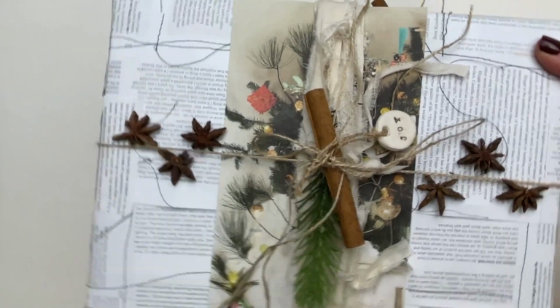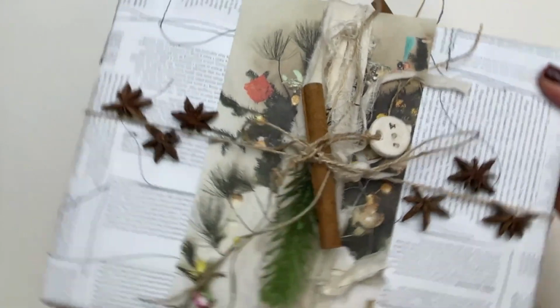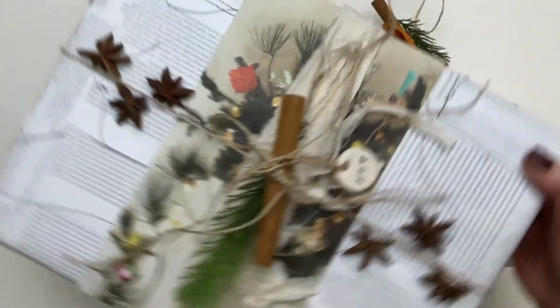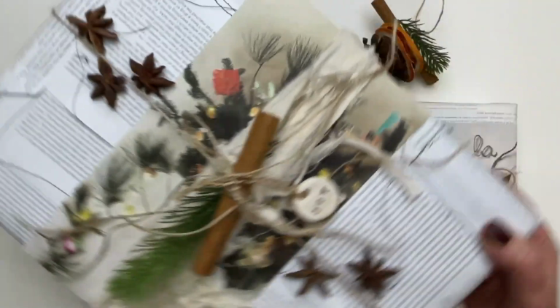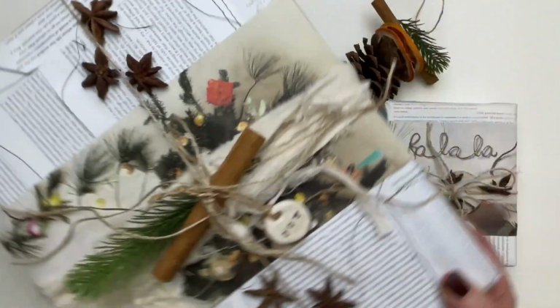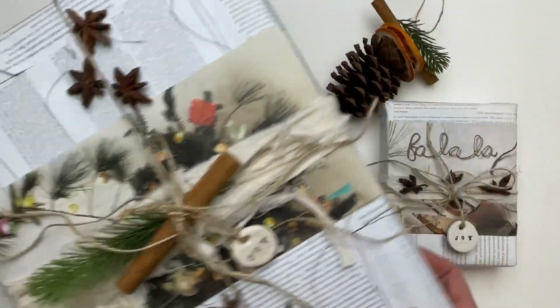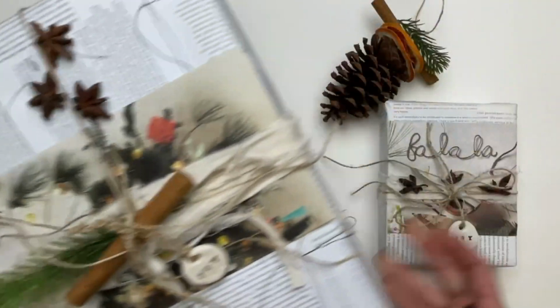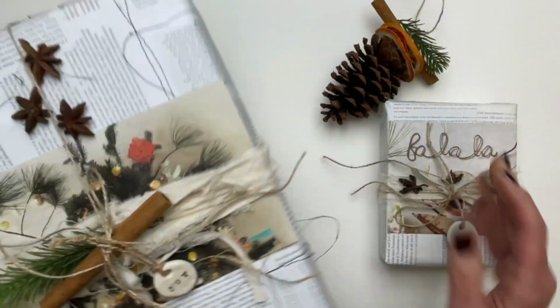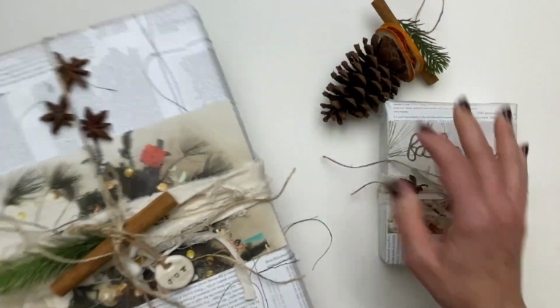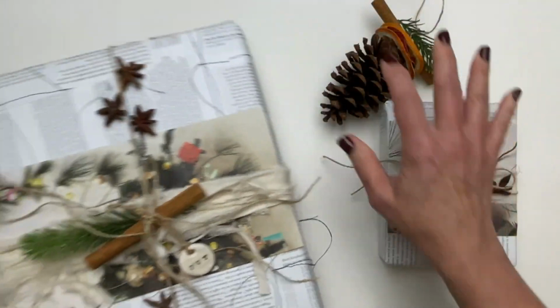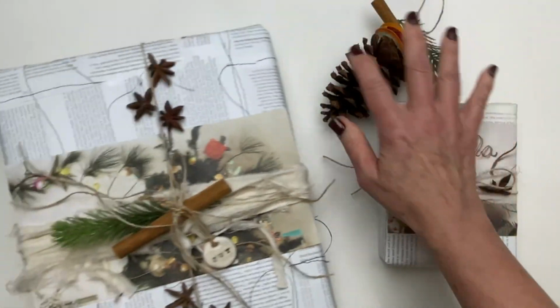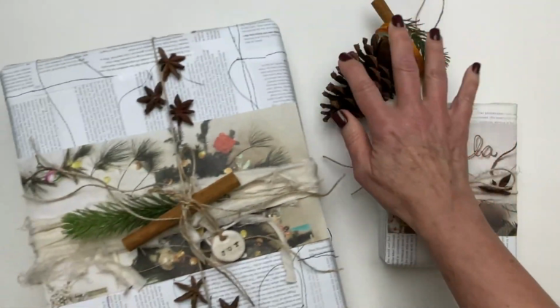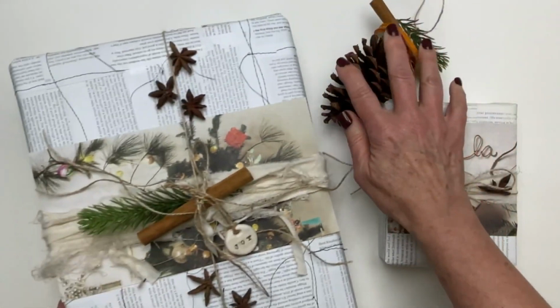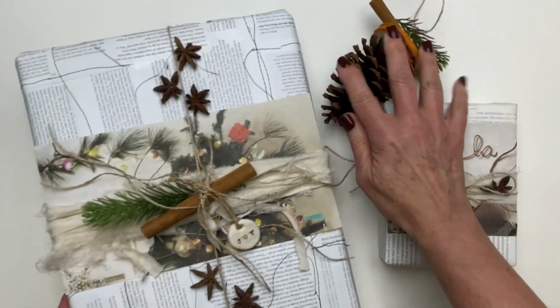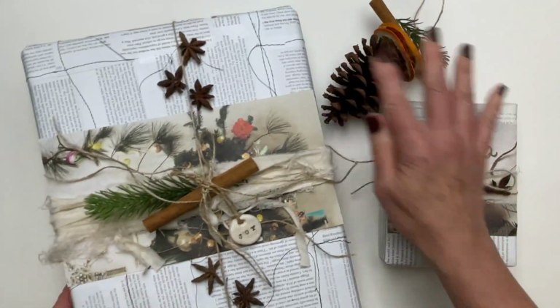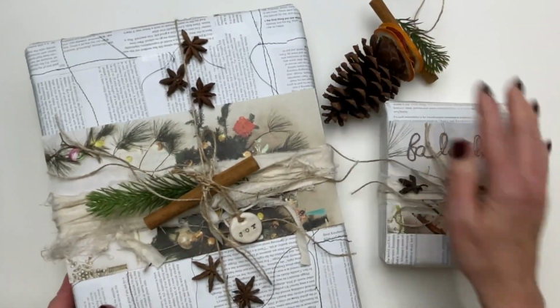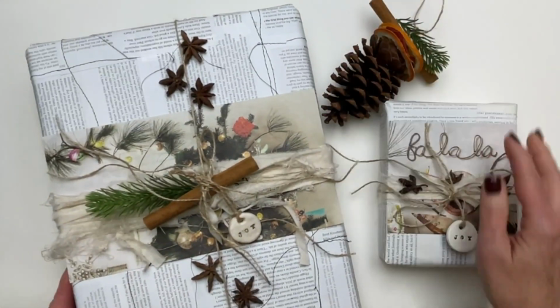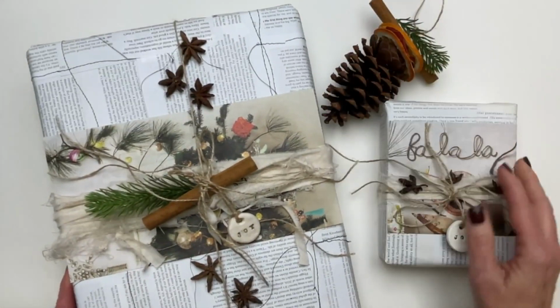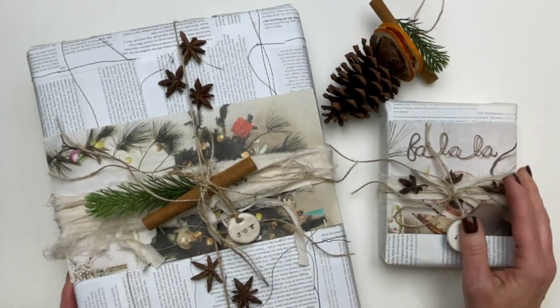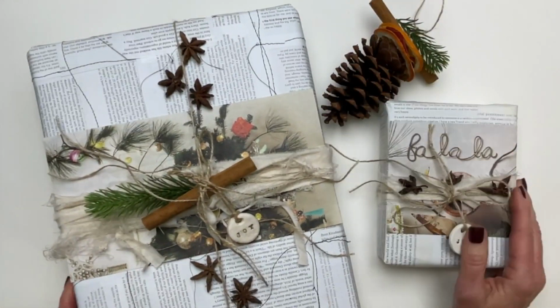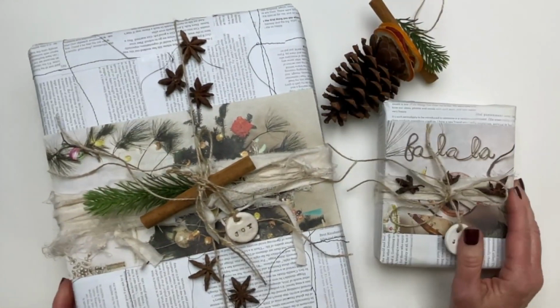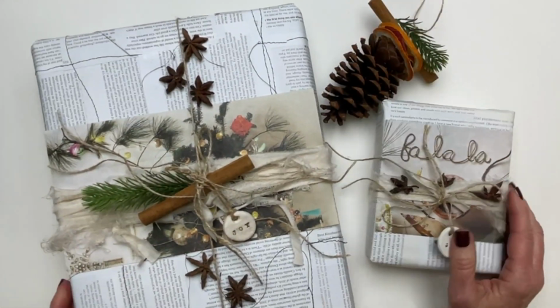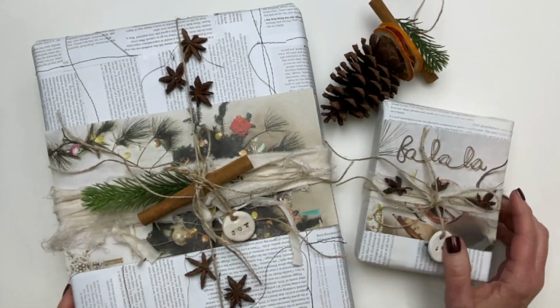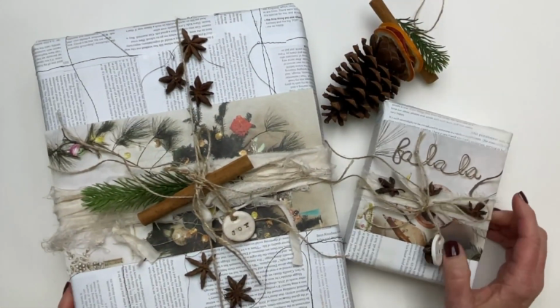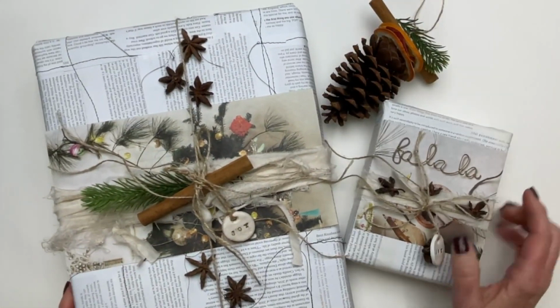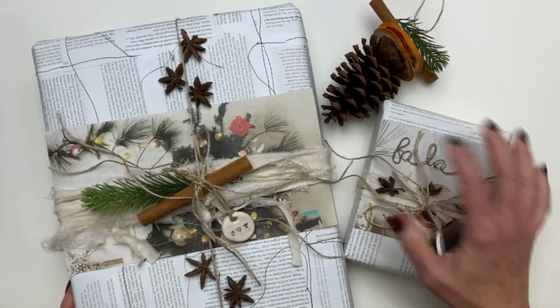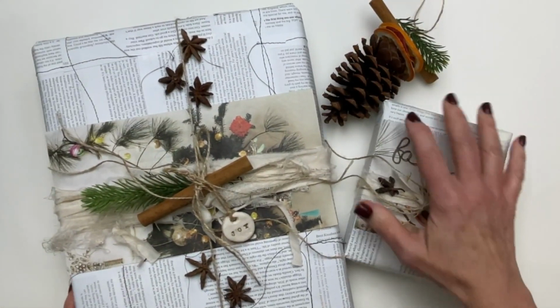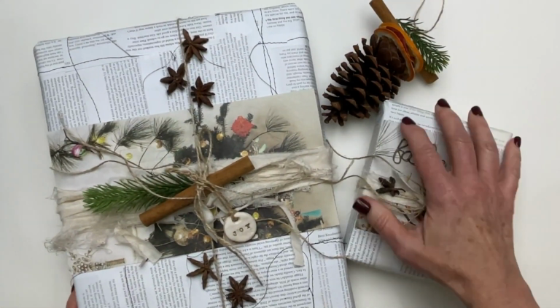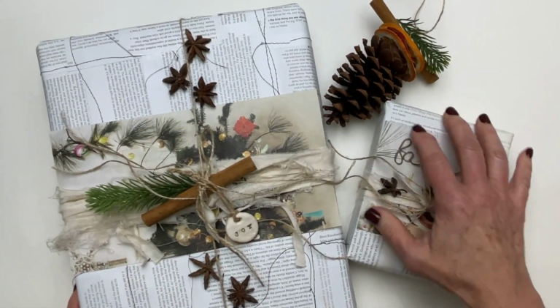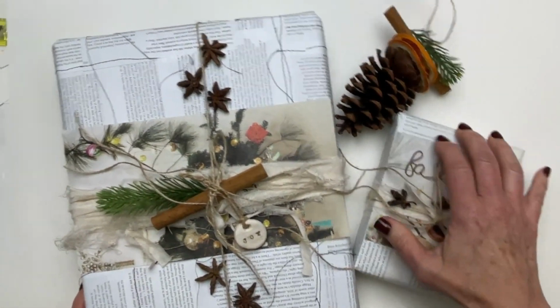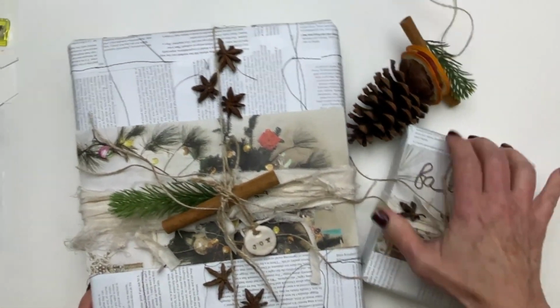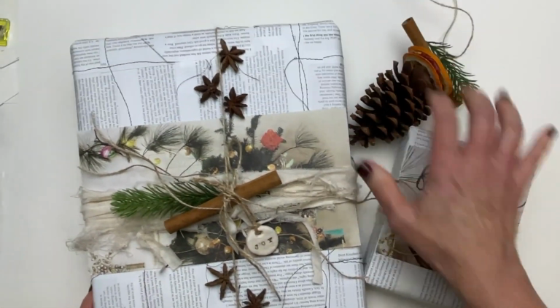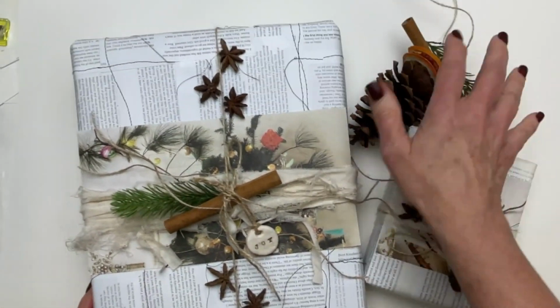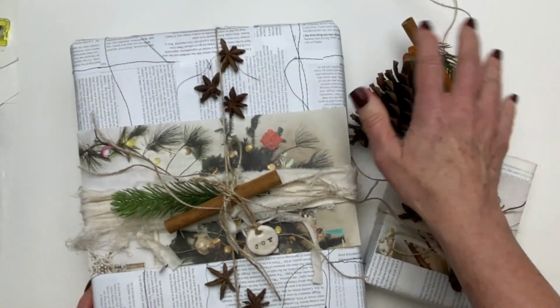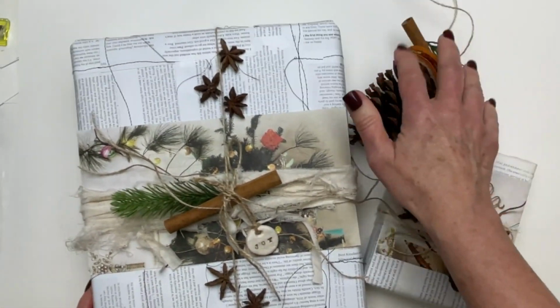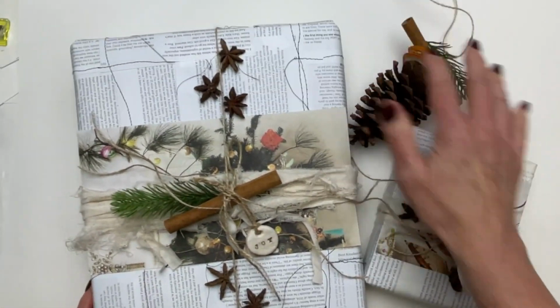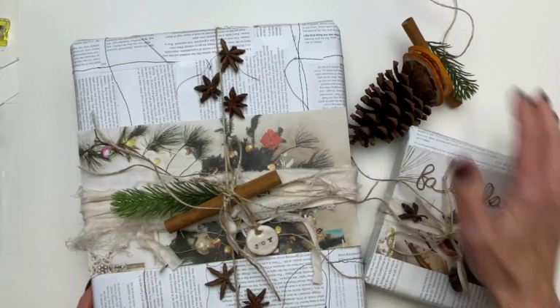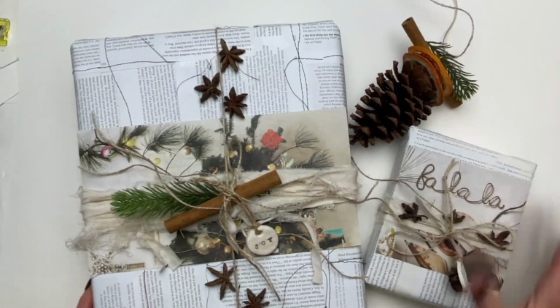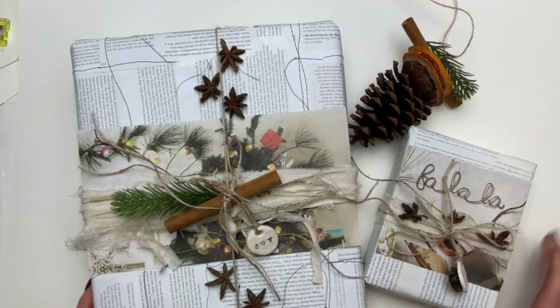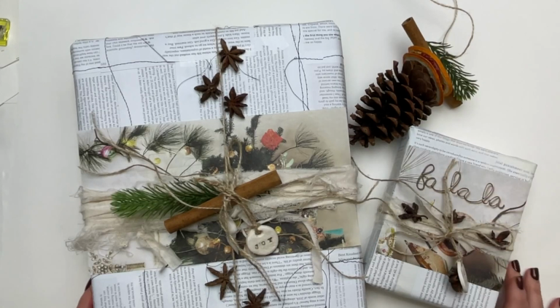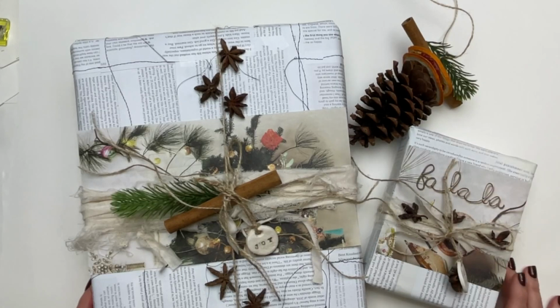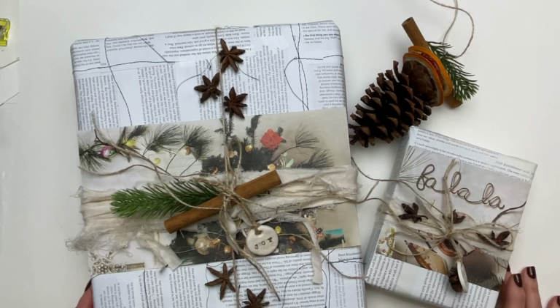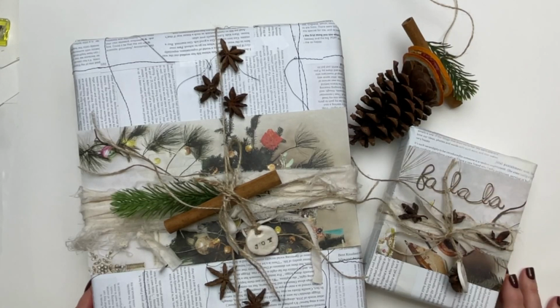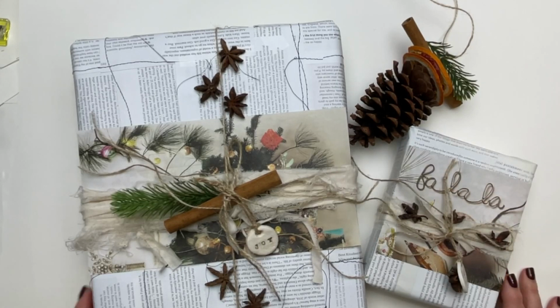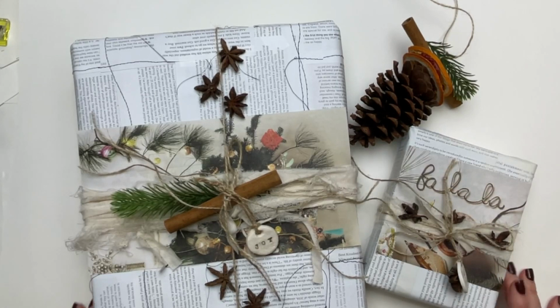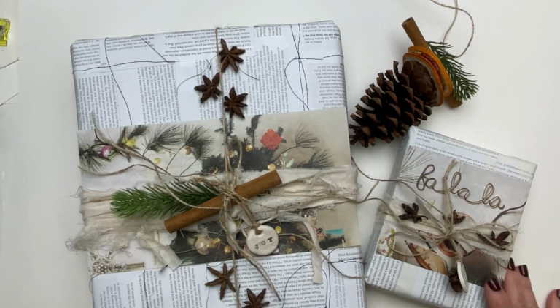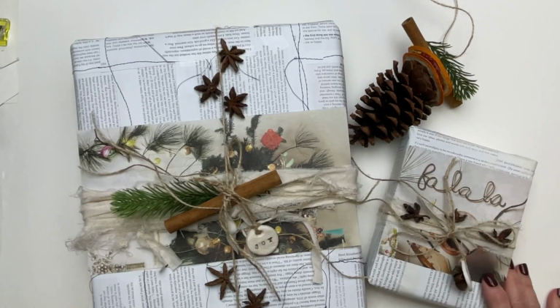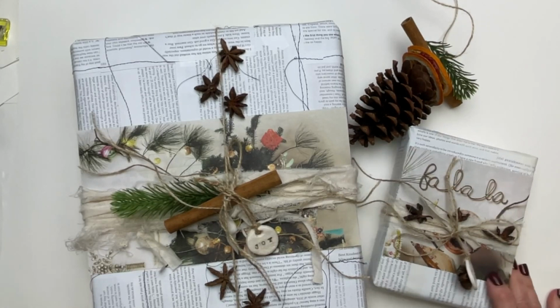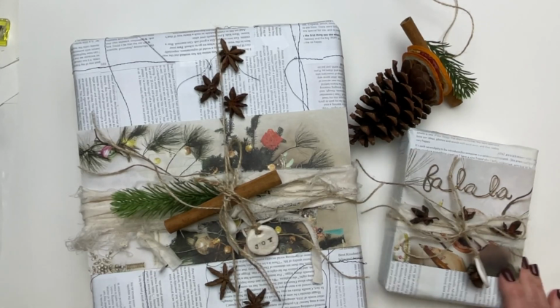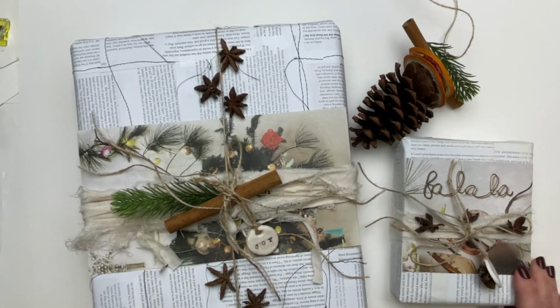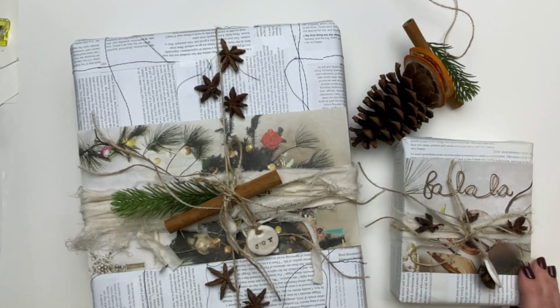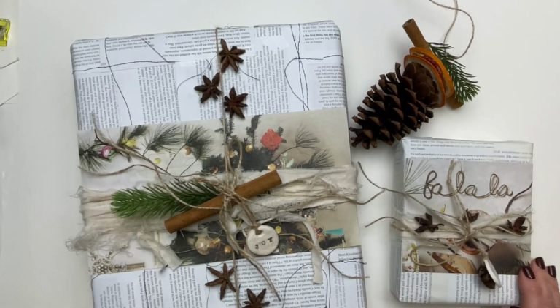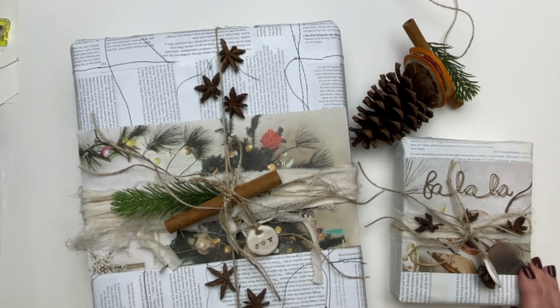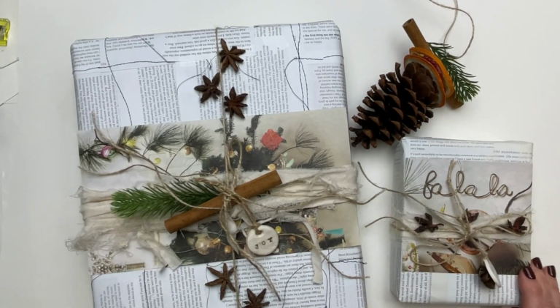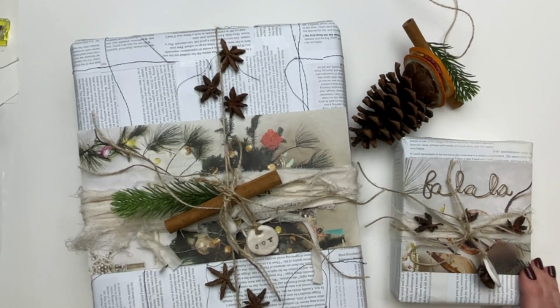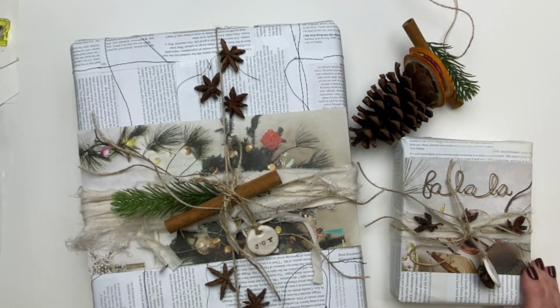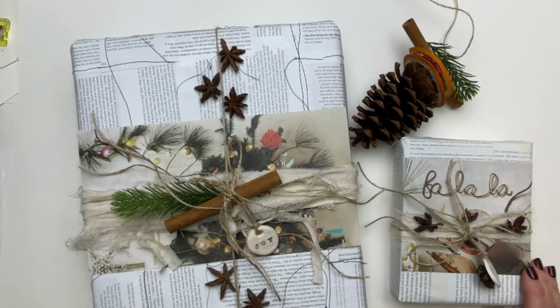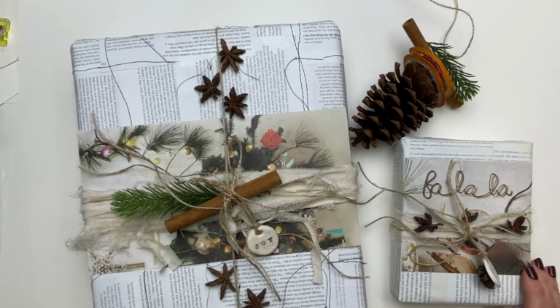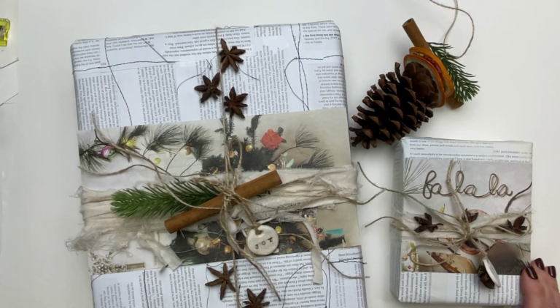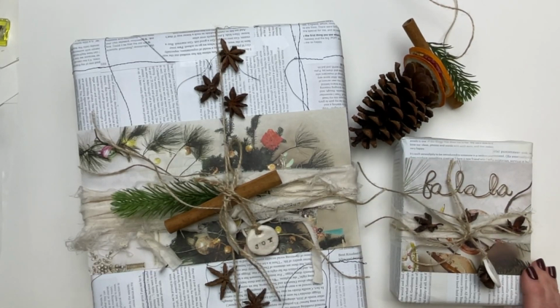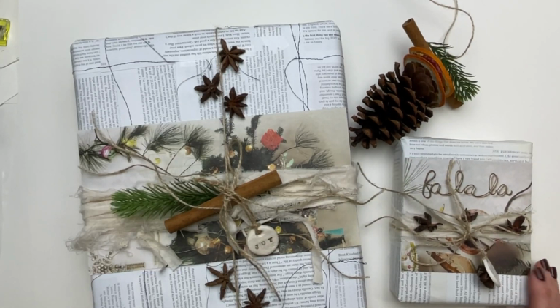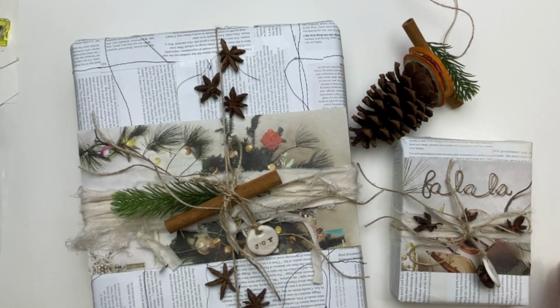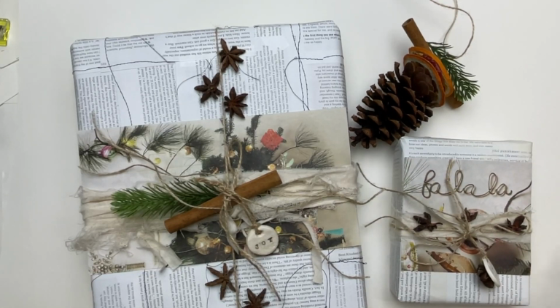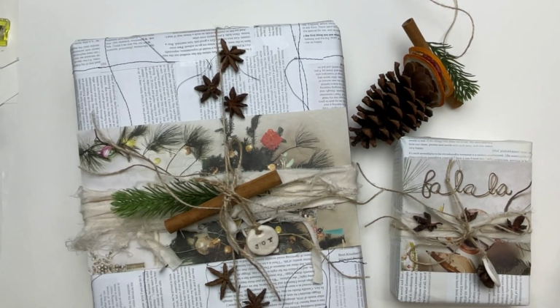These are some of the projects that we'll be working on in December, called 'Crafting the Season,' inside the Robin's Nest.